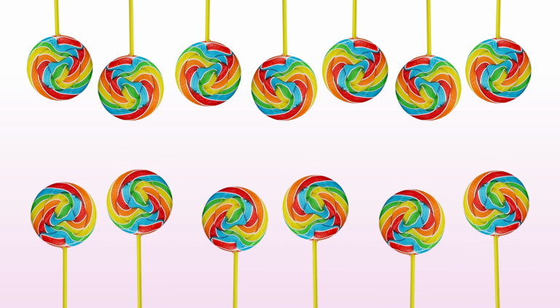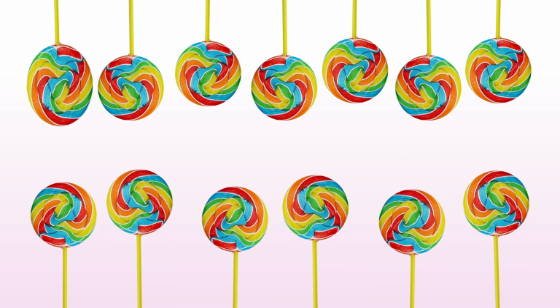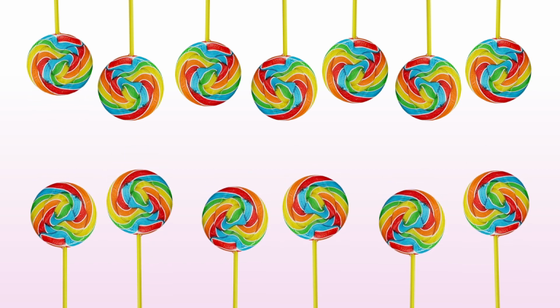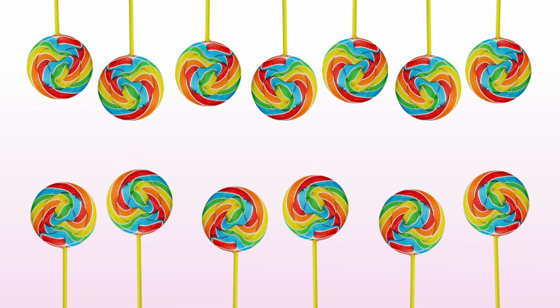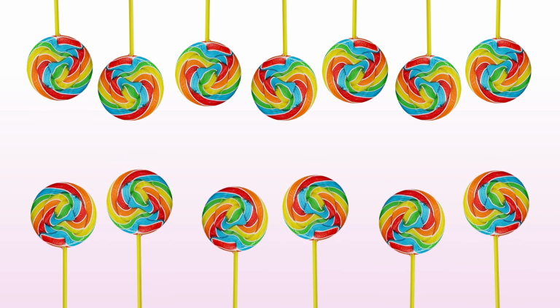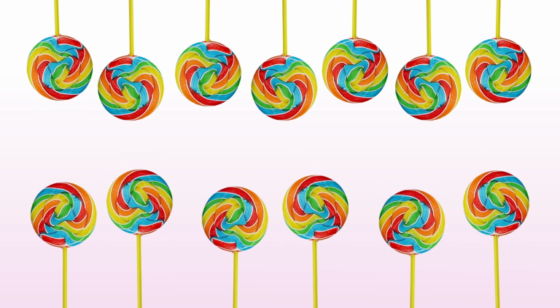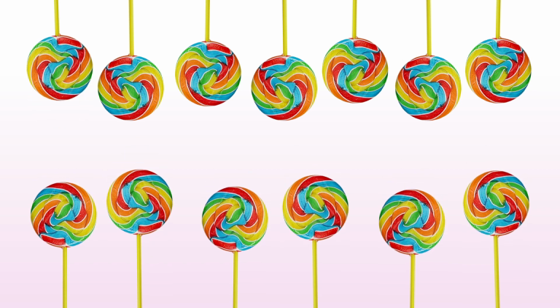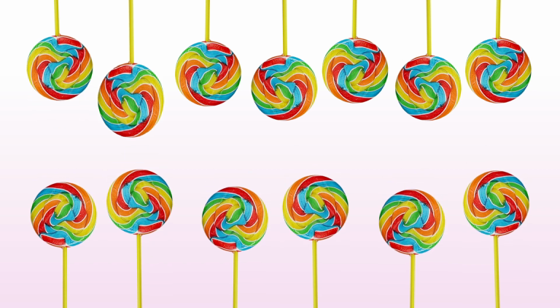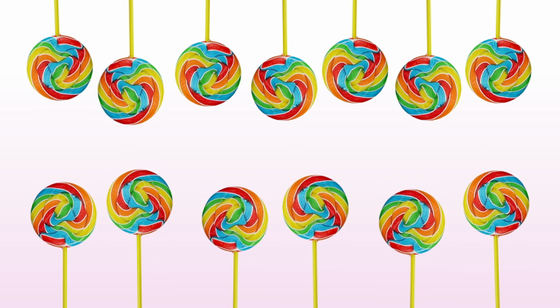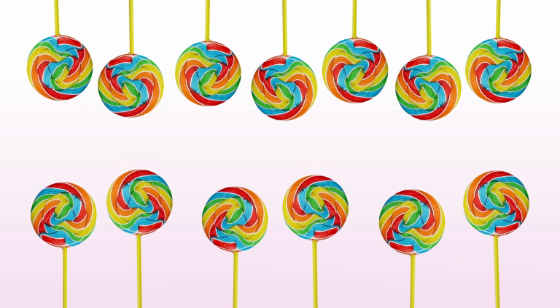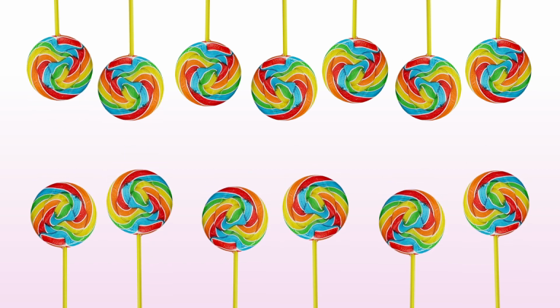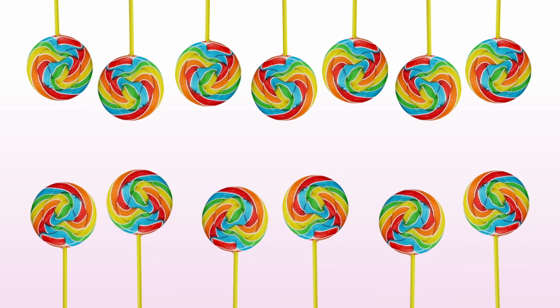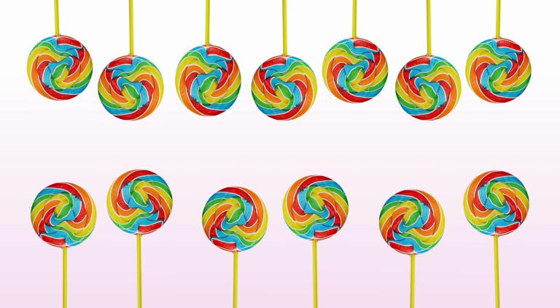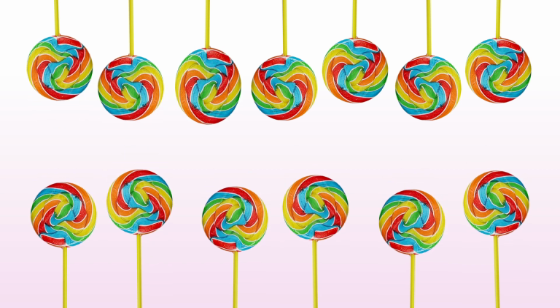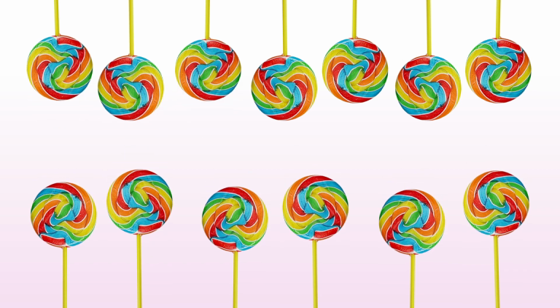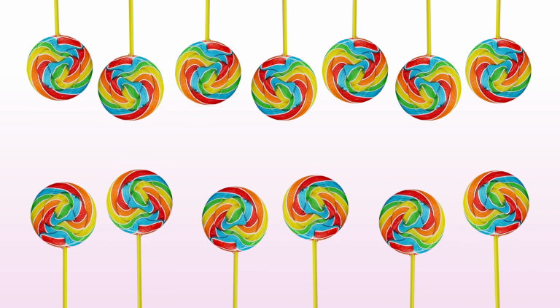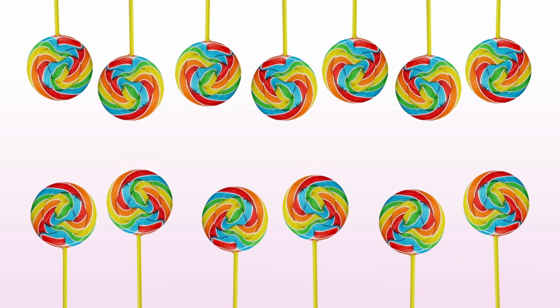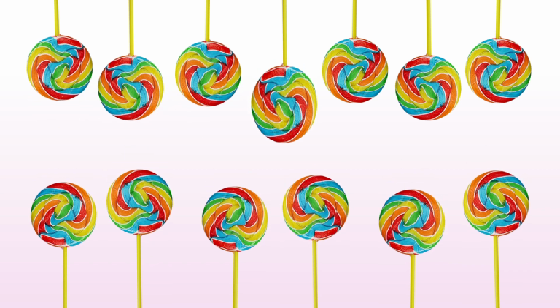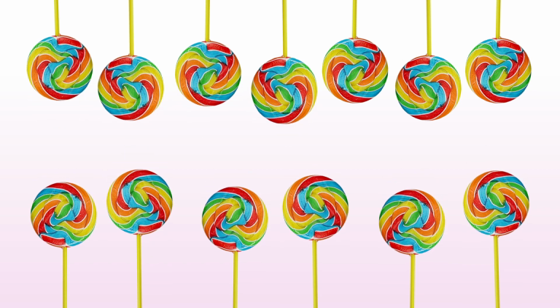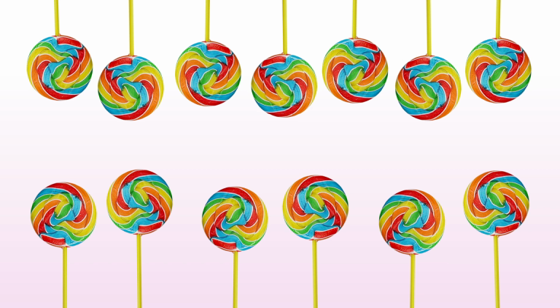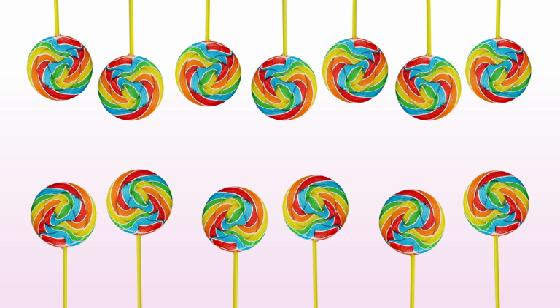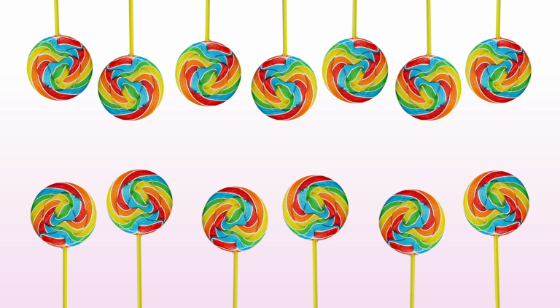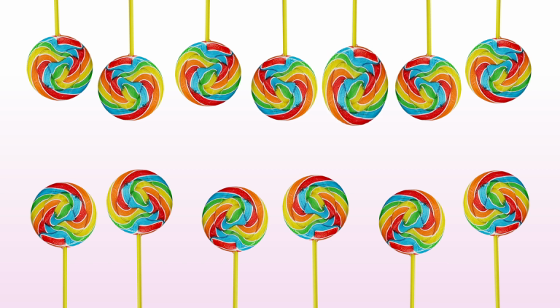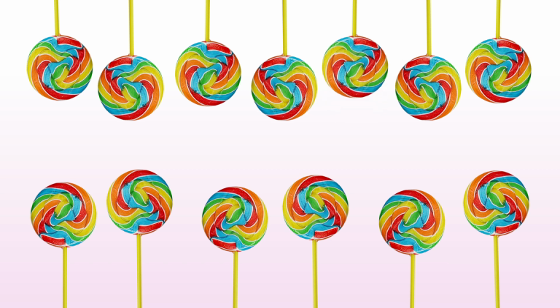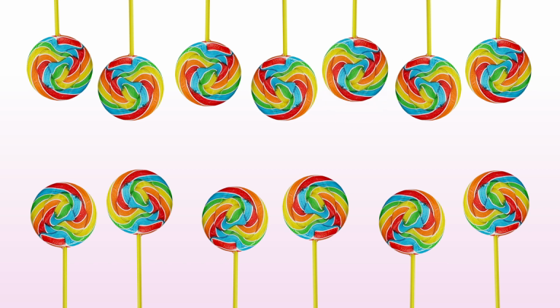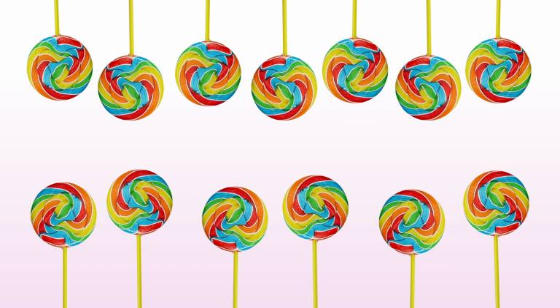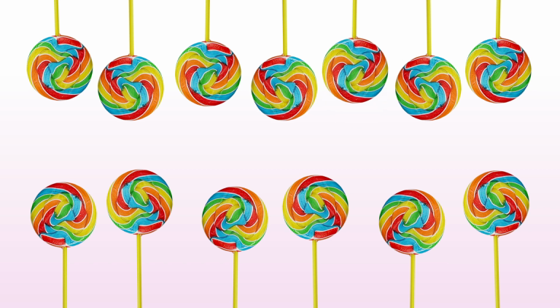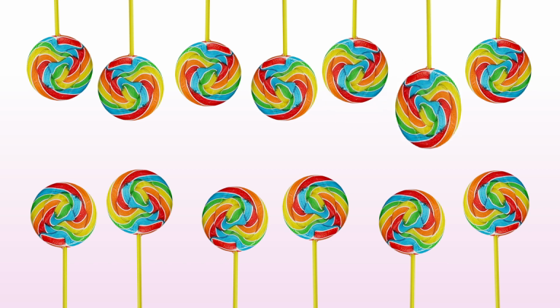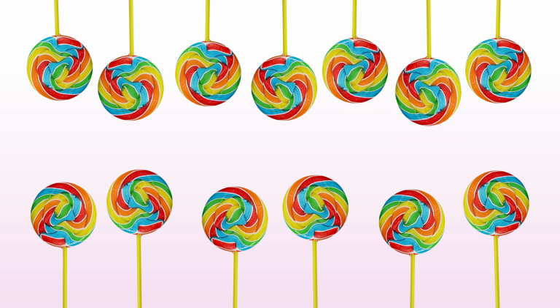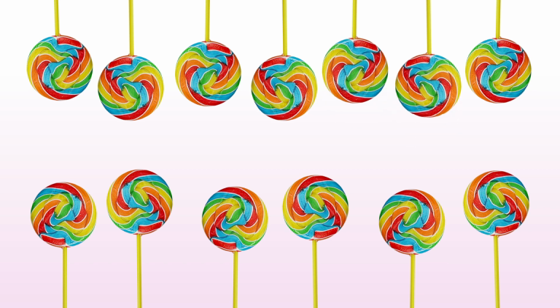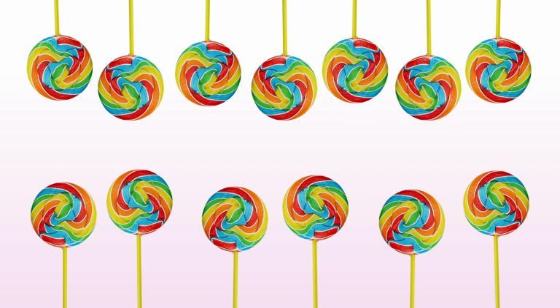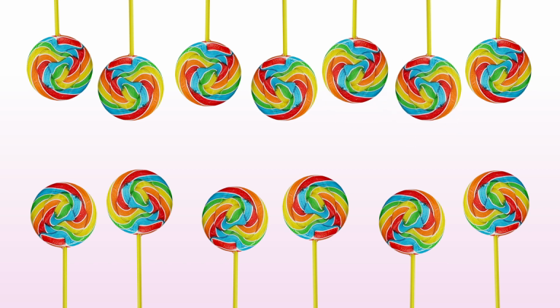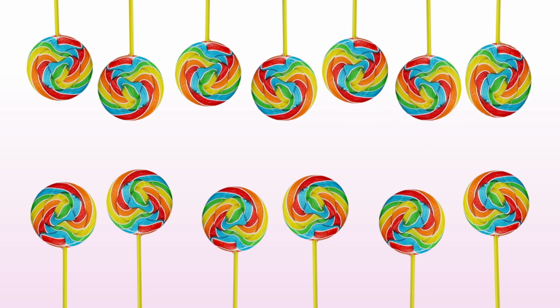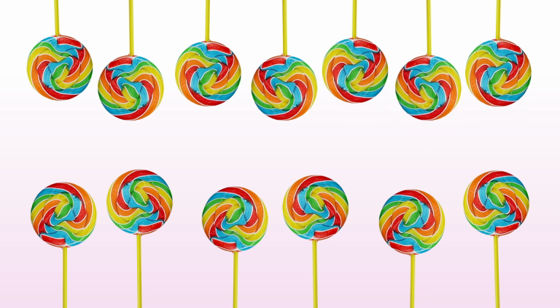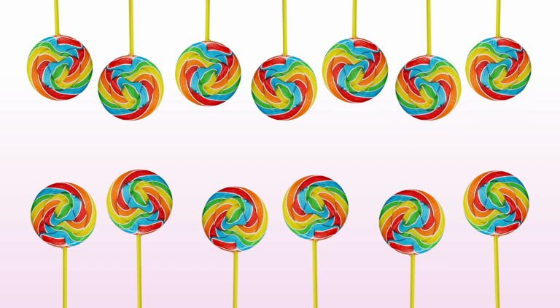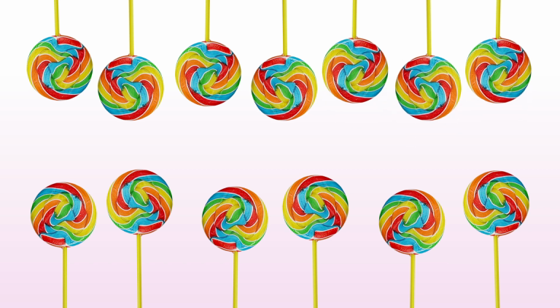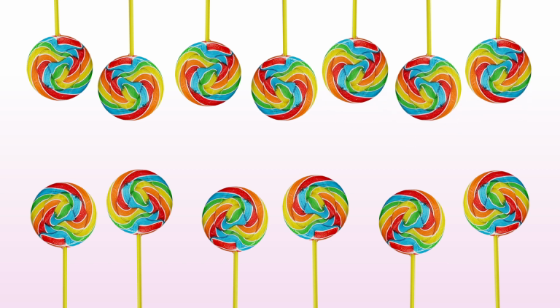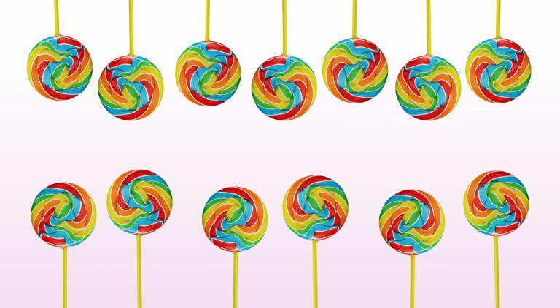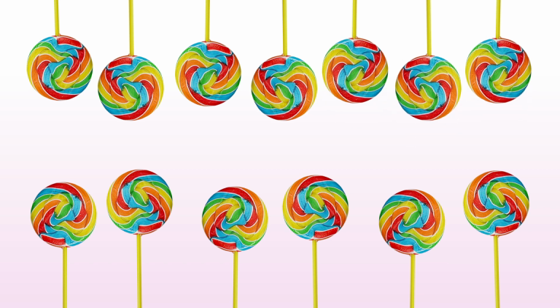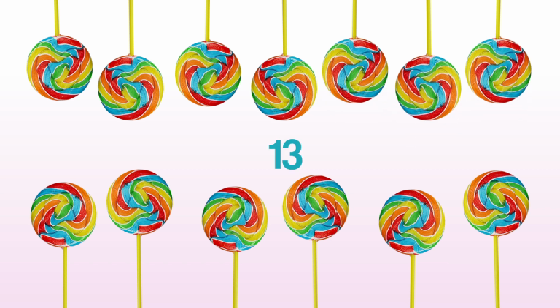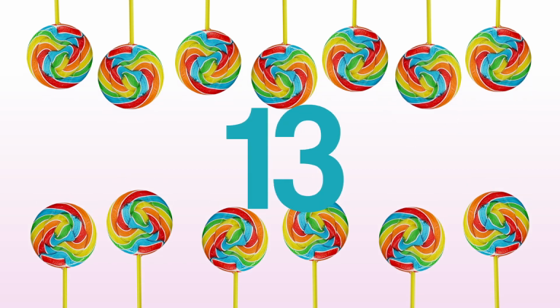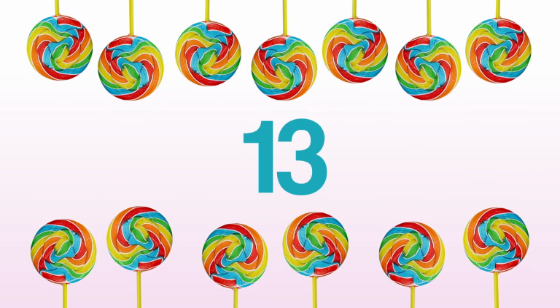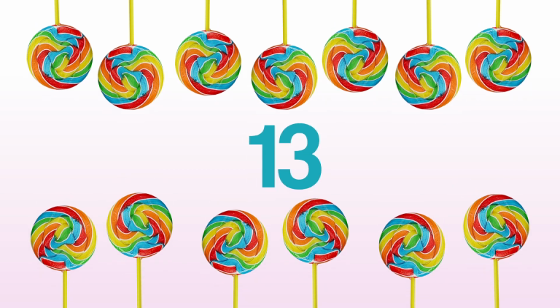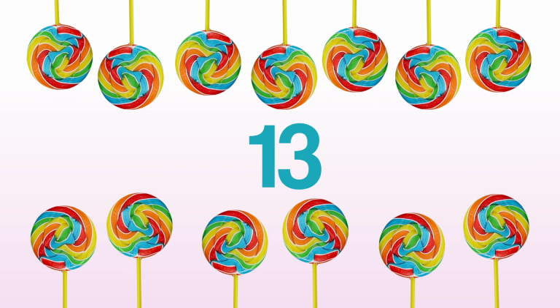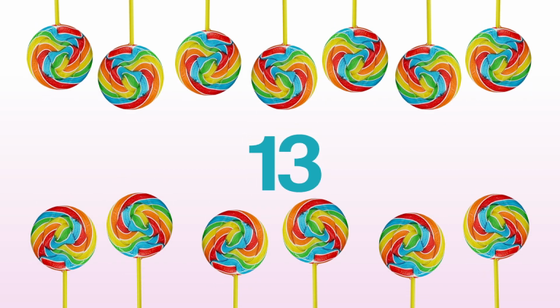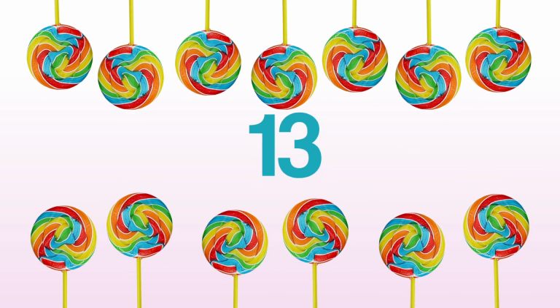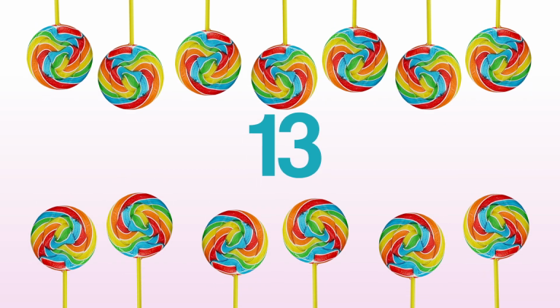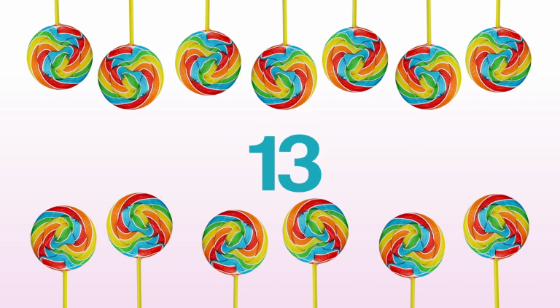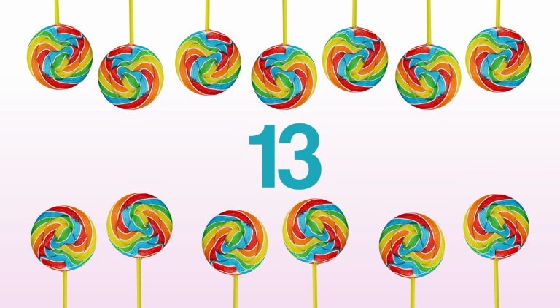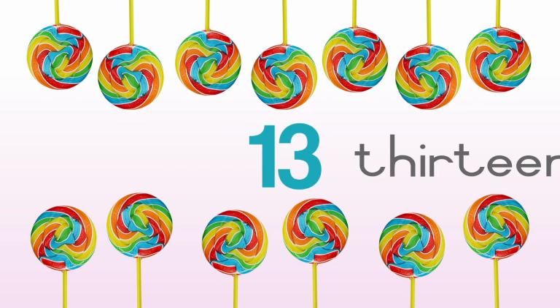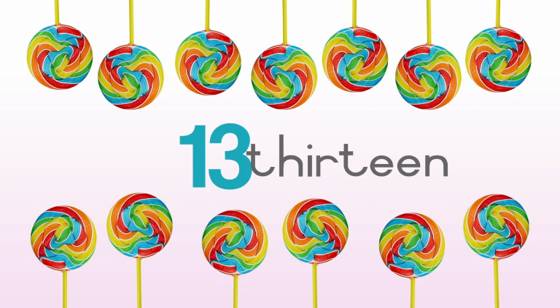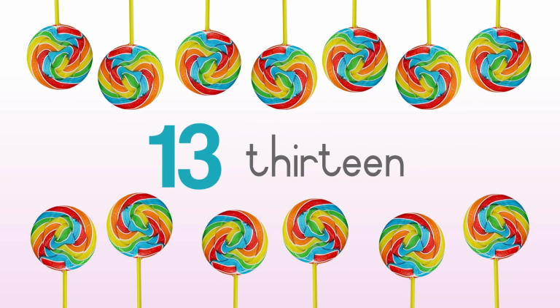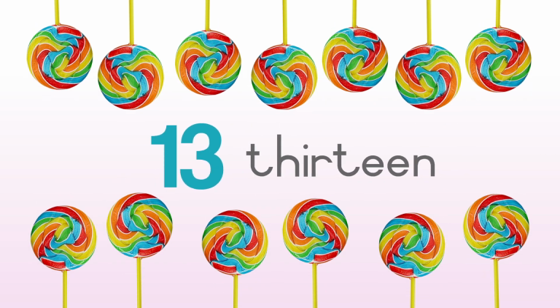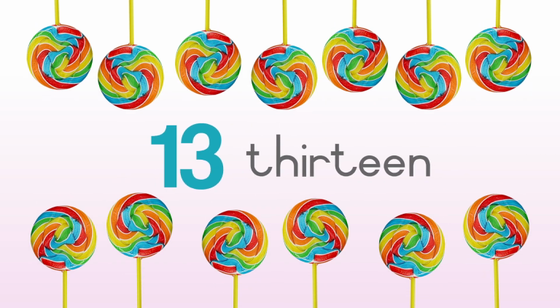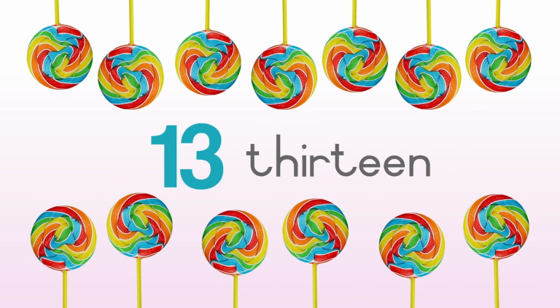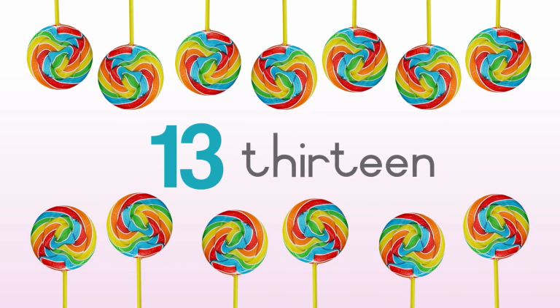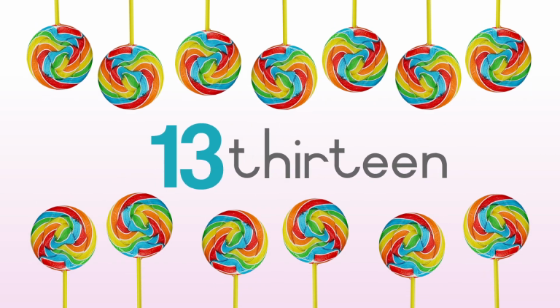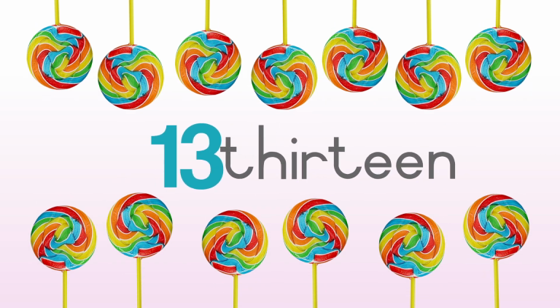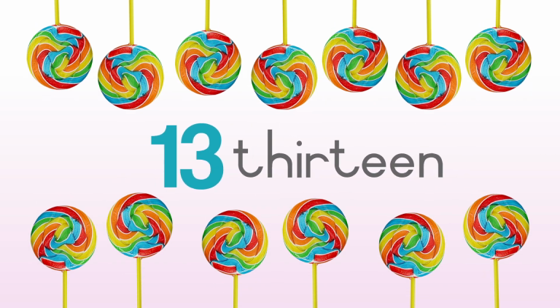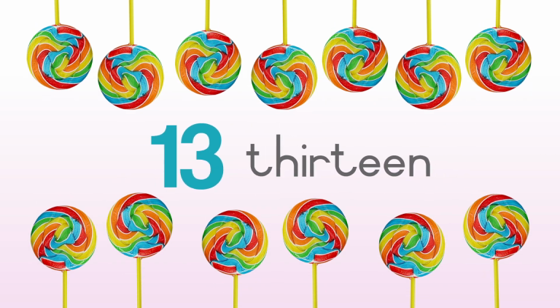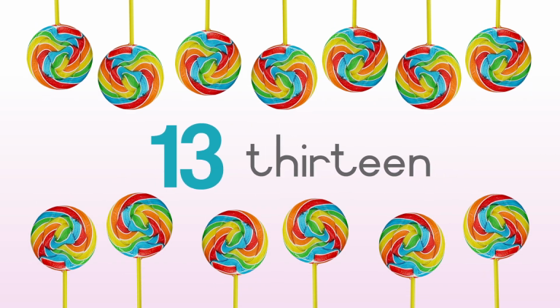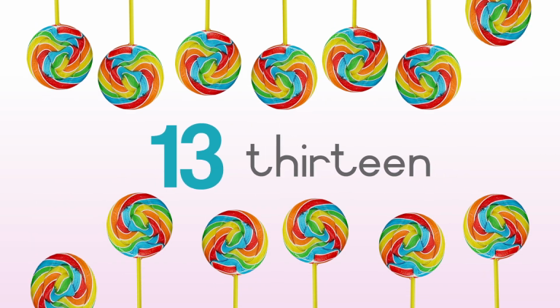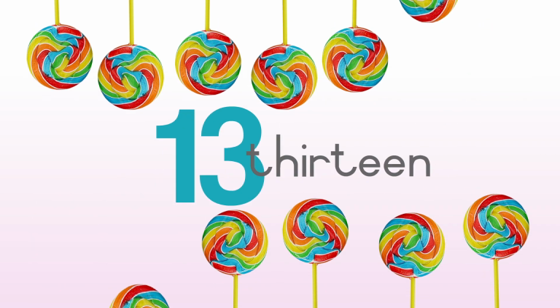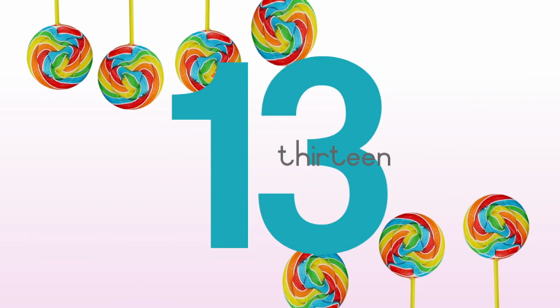One, two, three, four, five, six, seven, eight, nine, ten, eleven, twelve, thirteen. Thirteen lollipops.